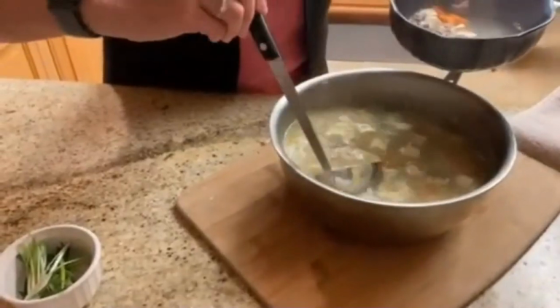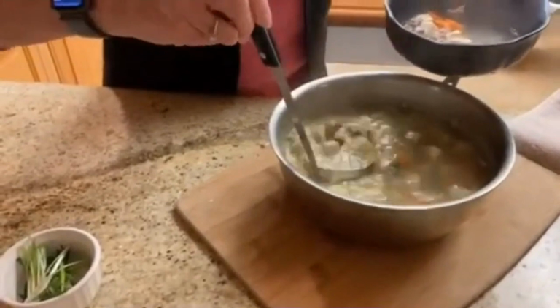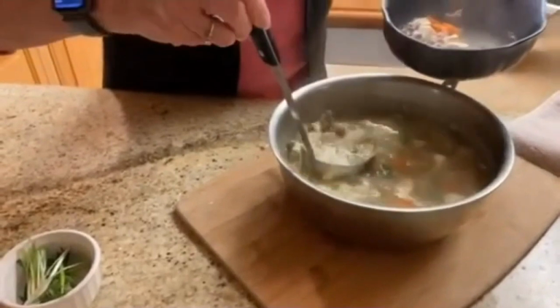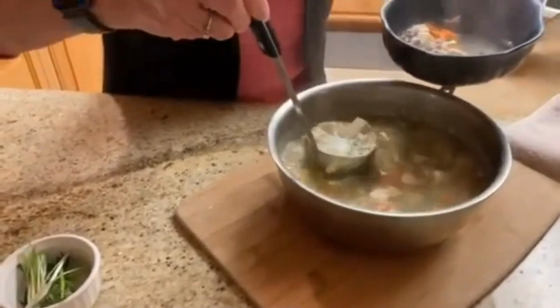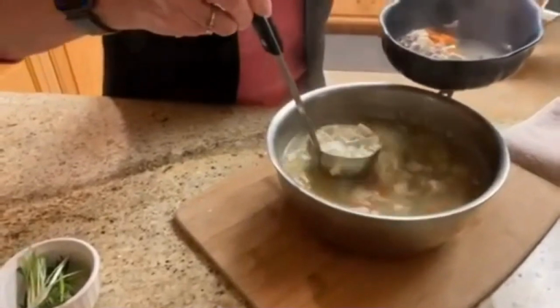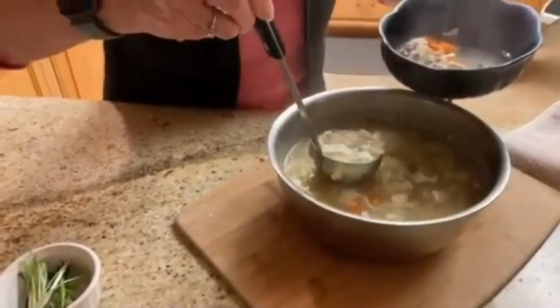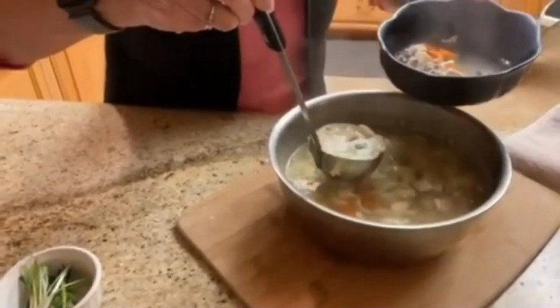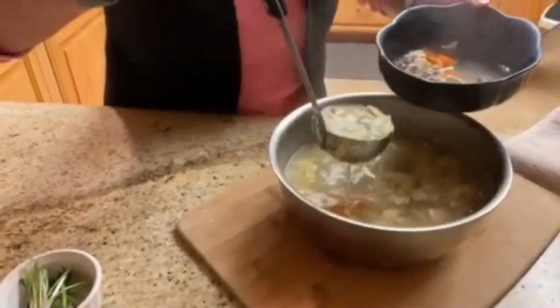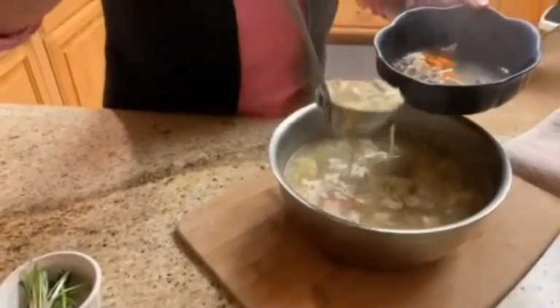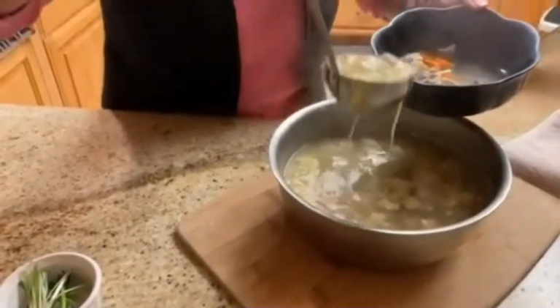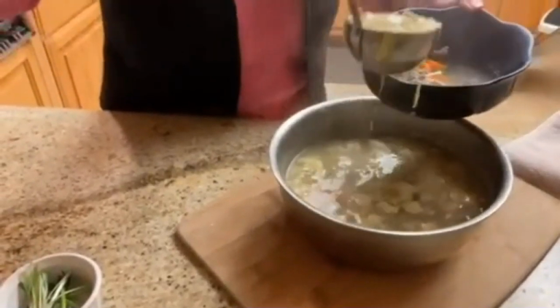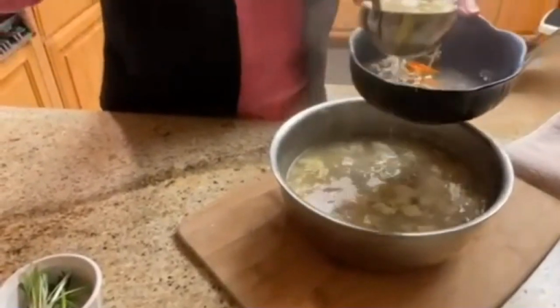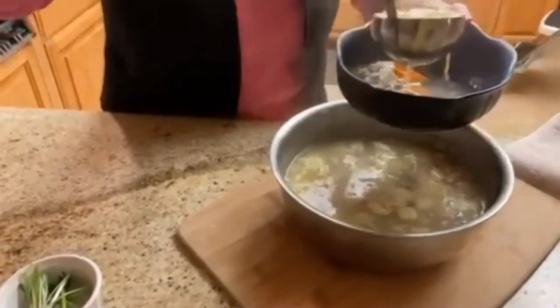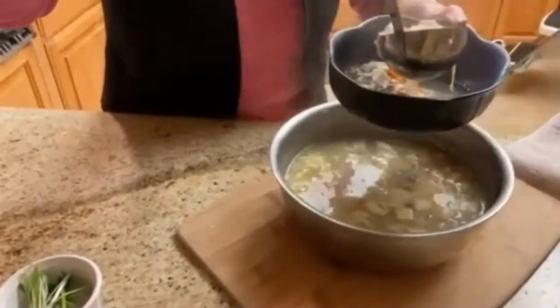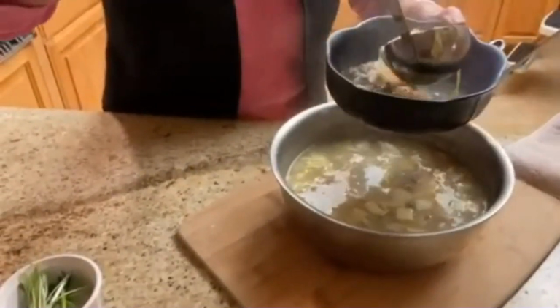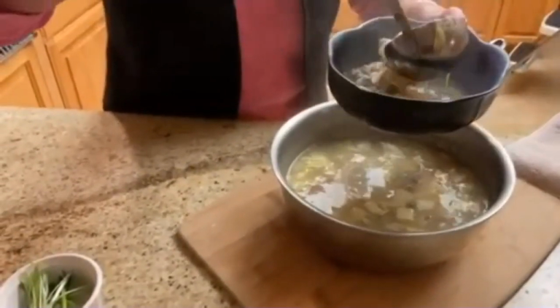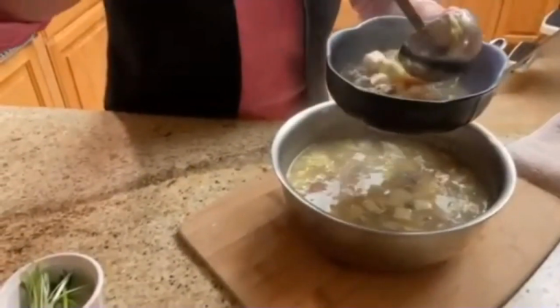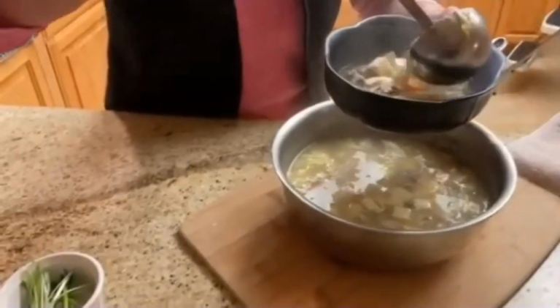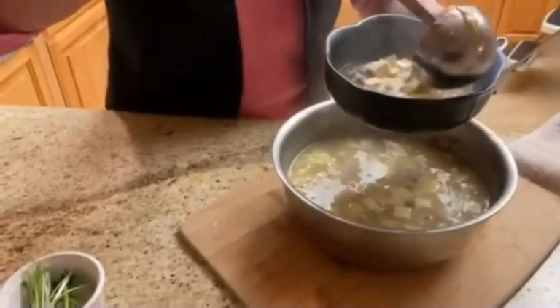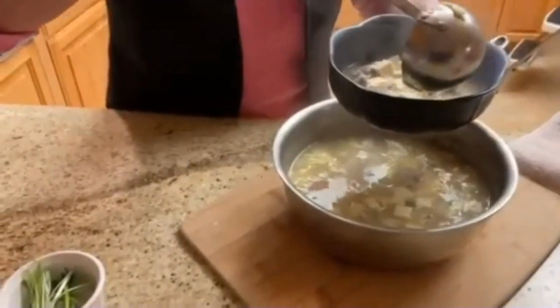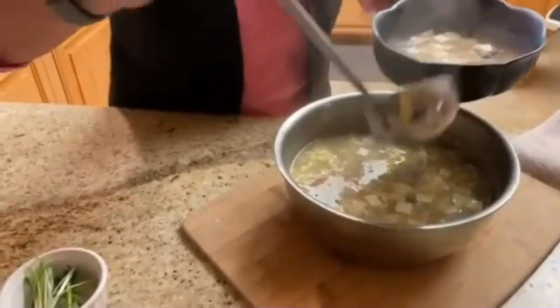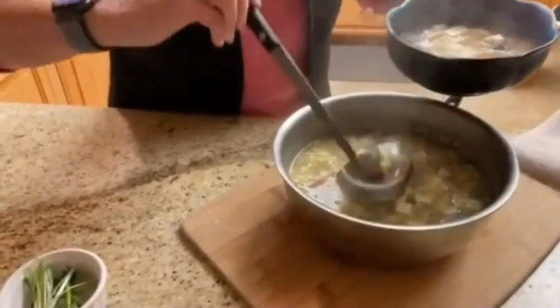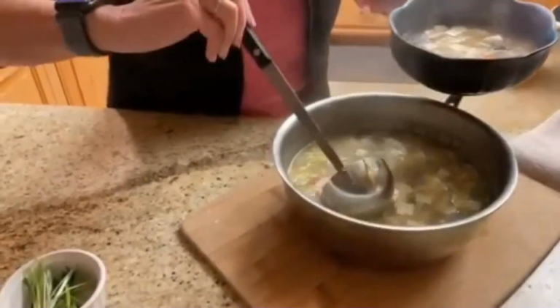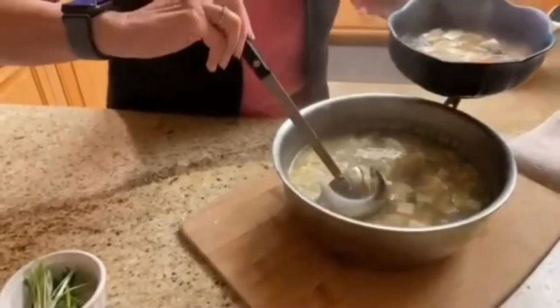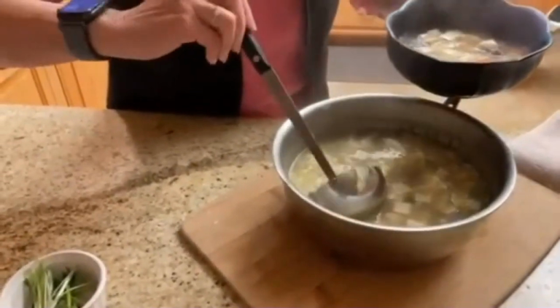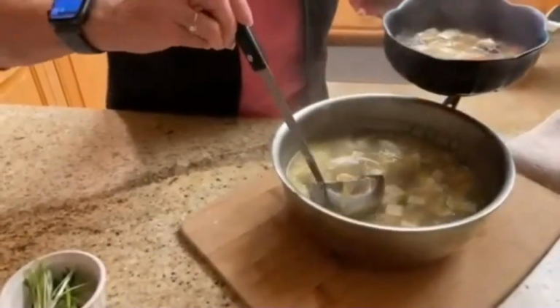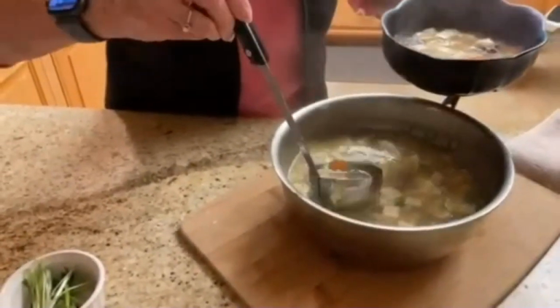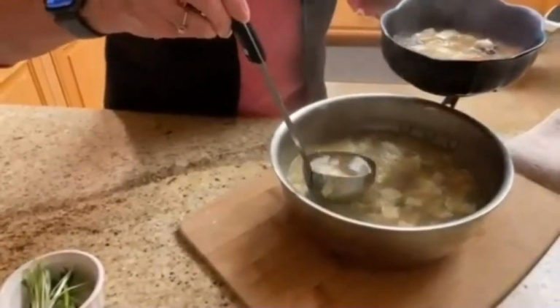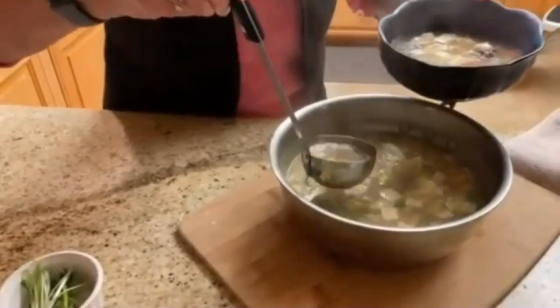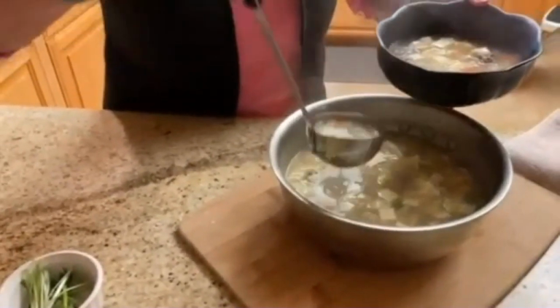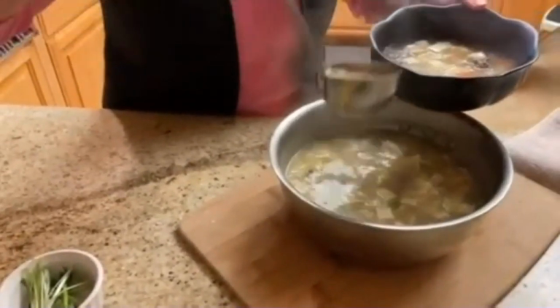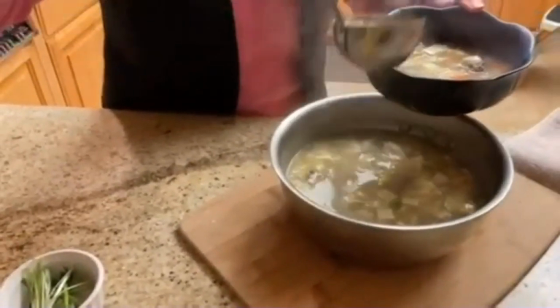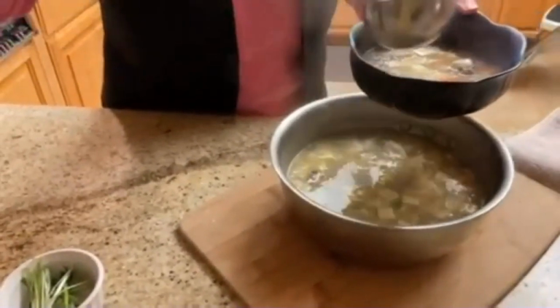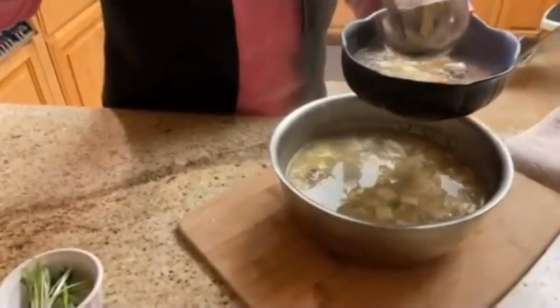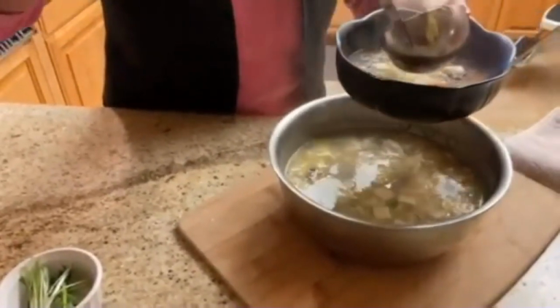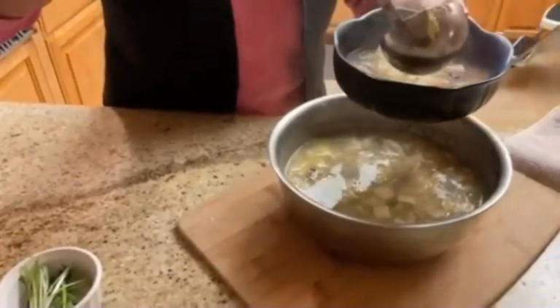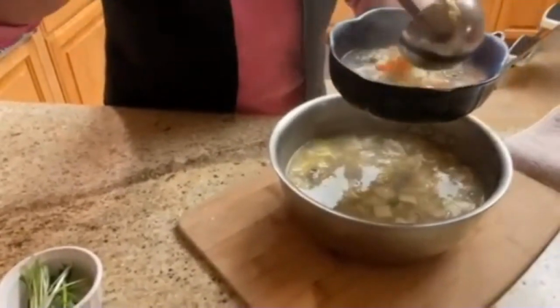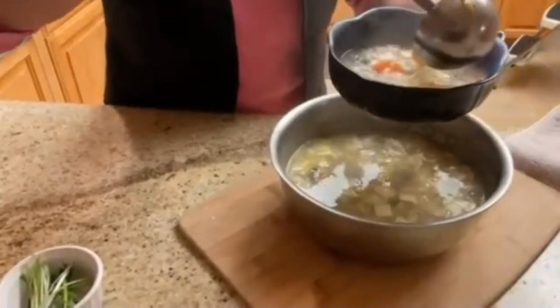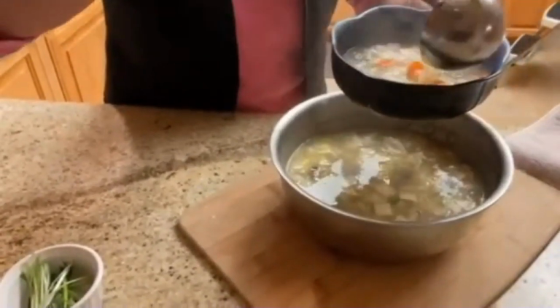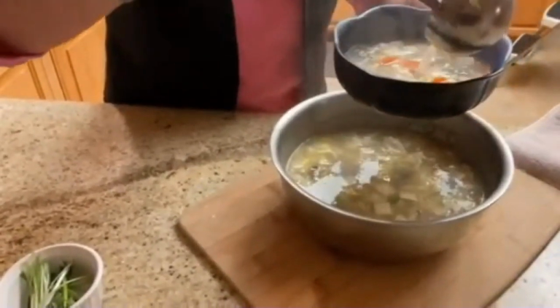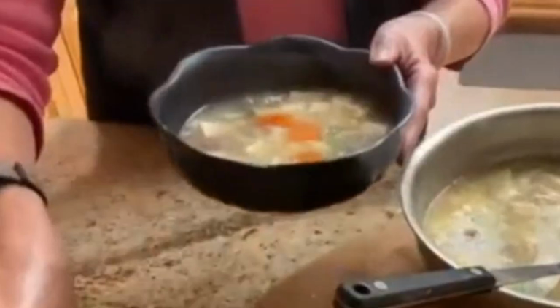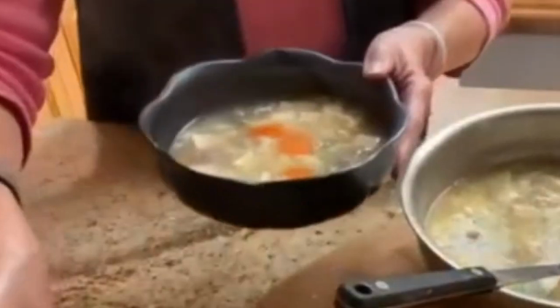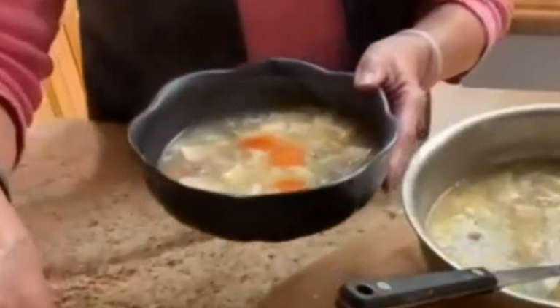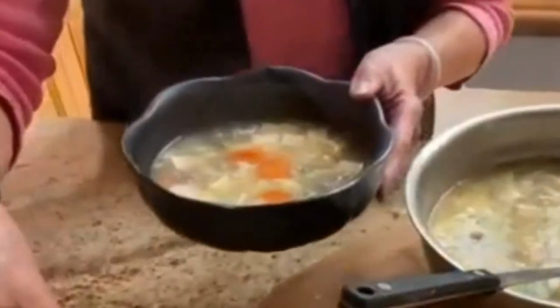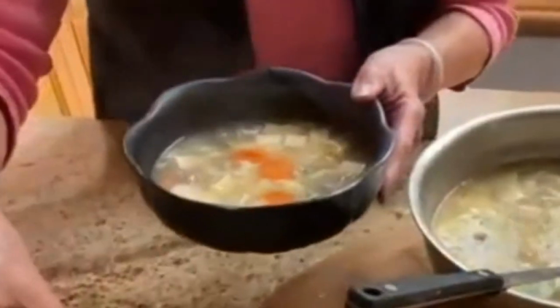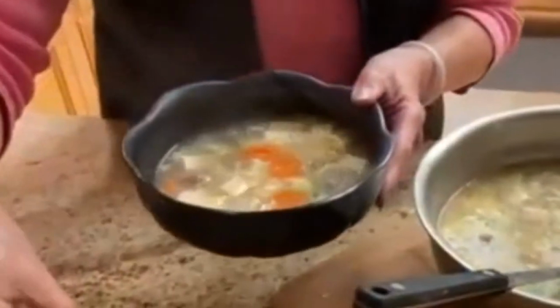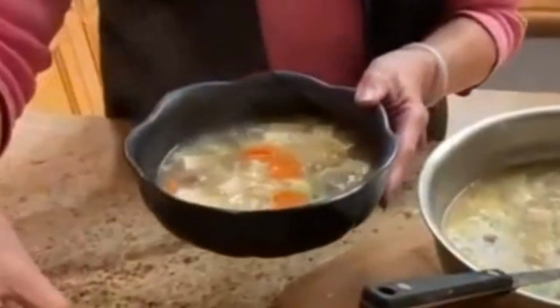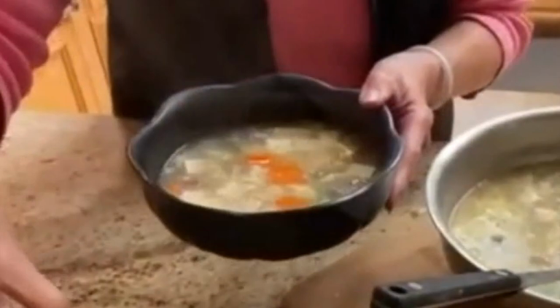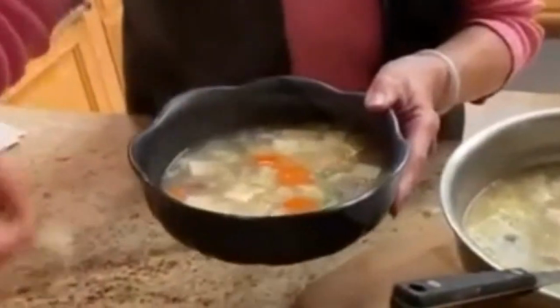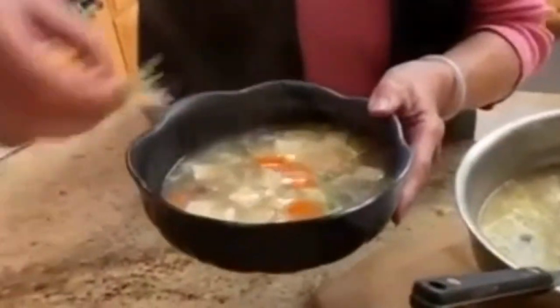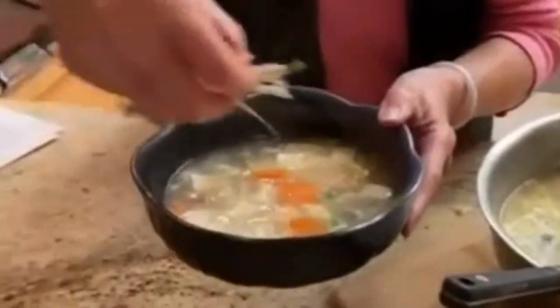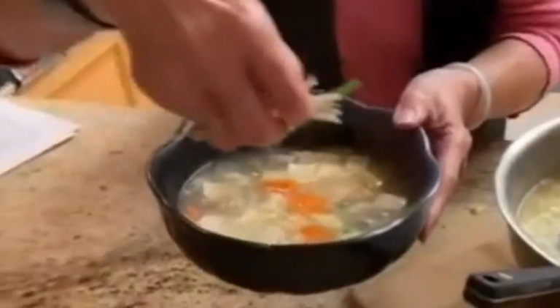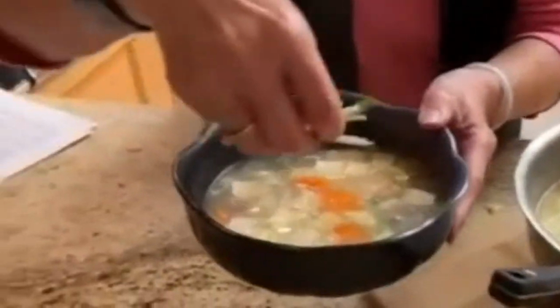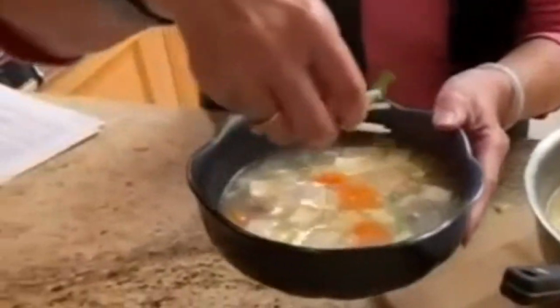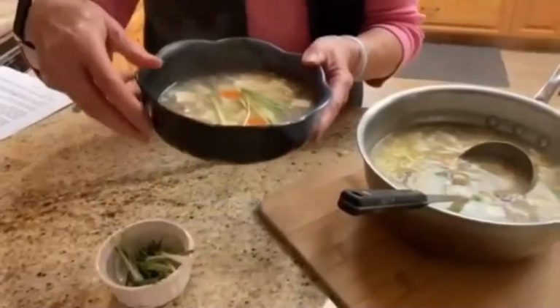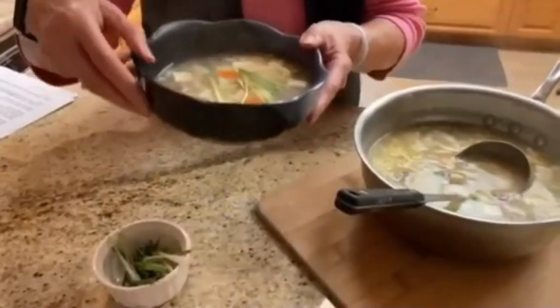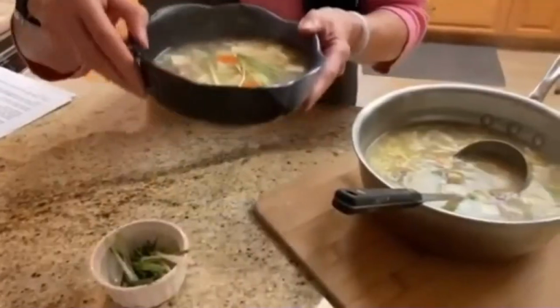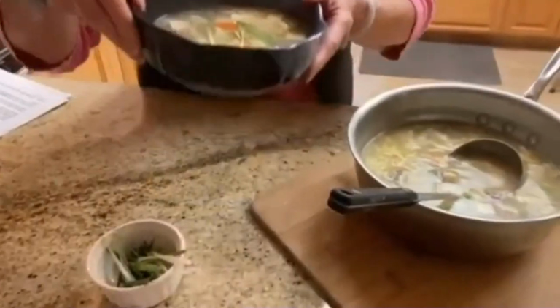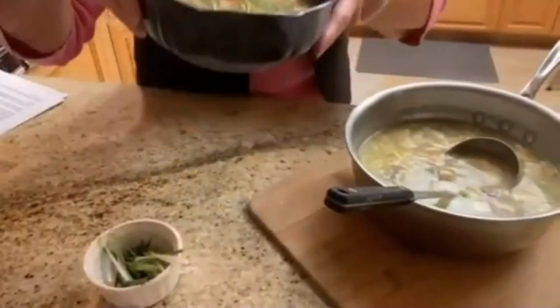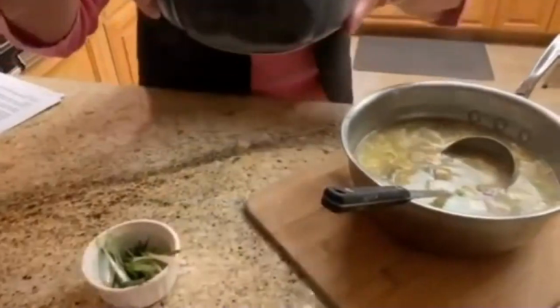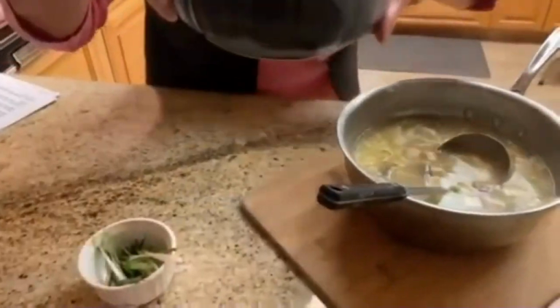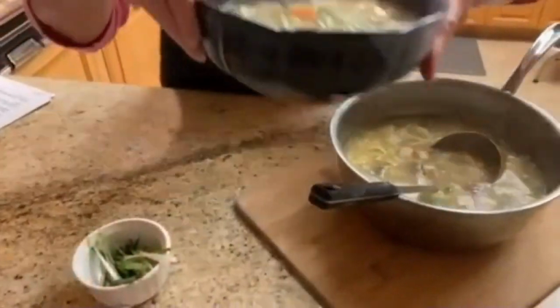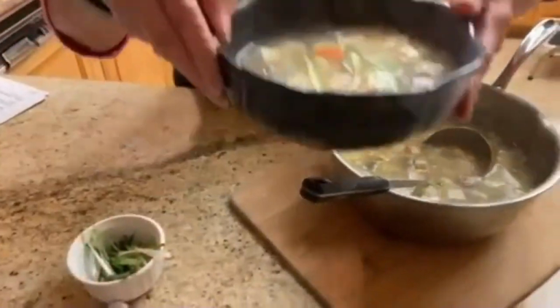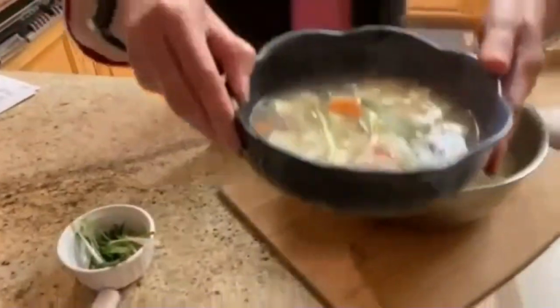Serve up your soup in a nice warm bowl, then garnish it with some julienne green onions and drizzle it with a little sesame oil. Now you're ready to enjoy.